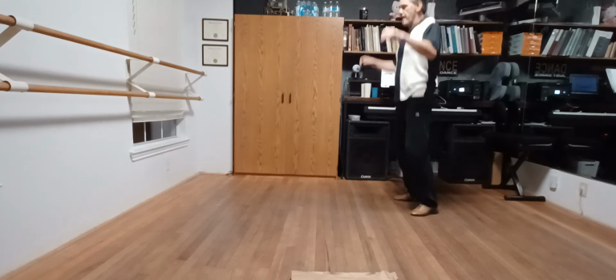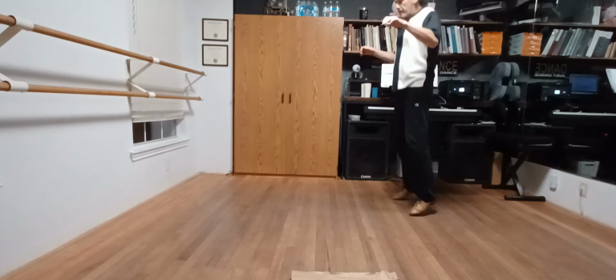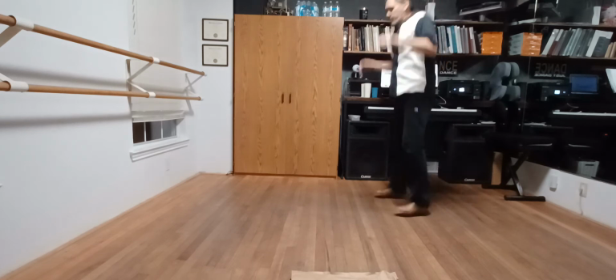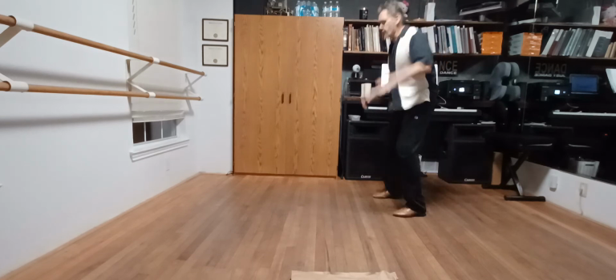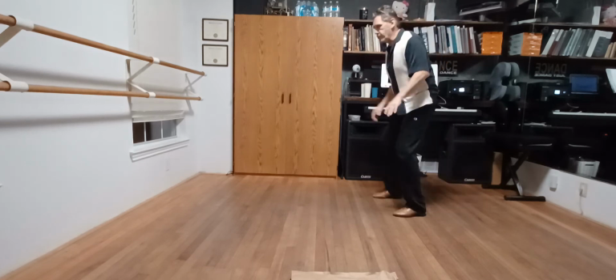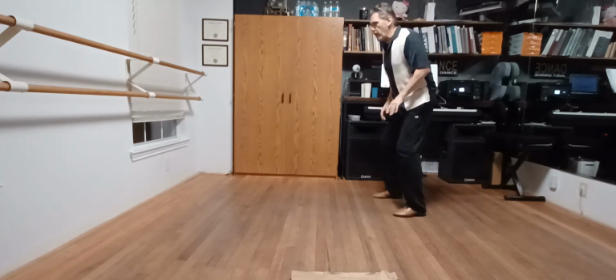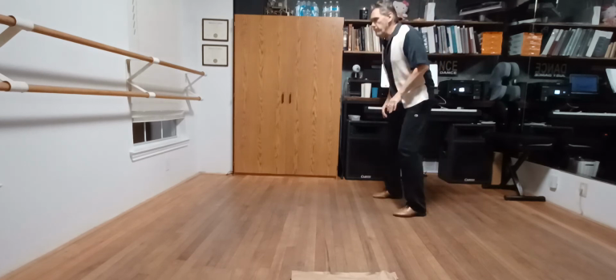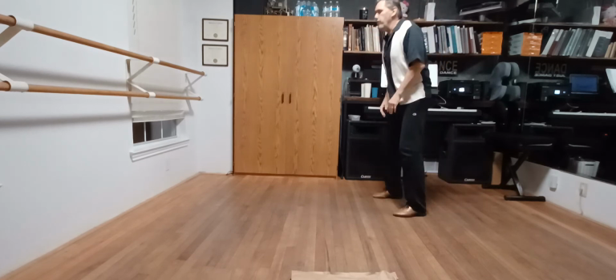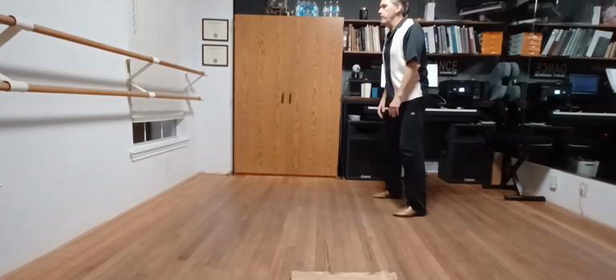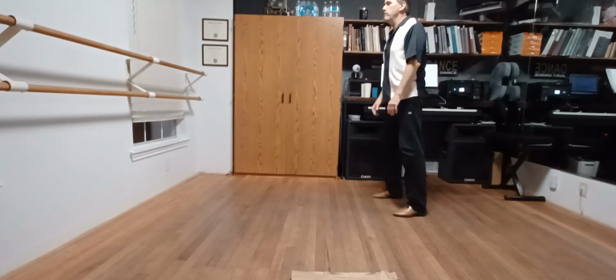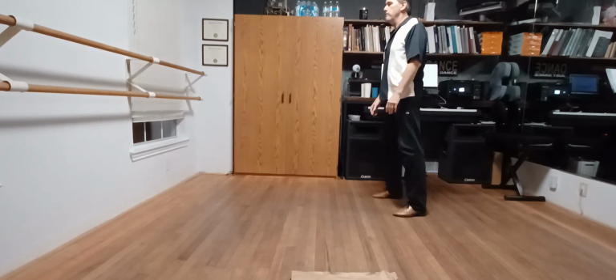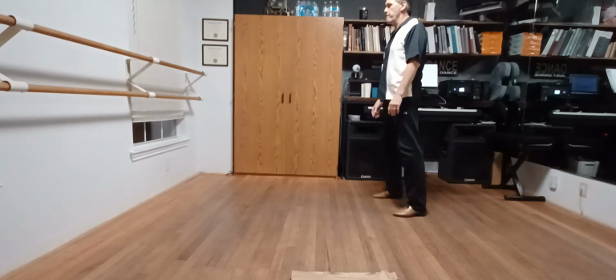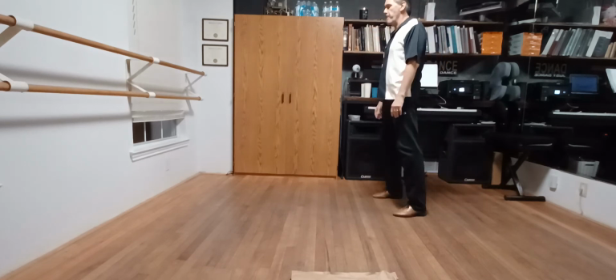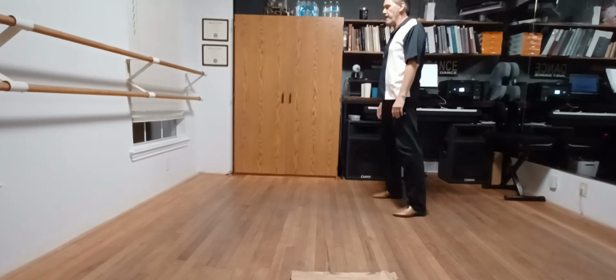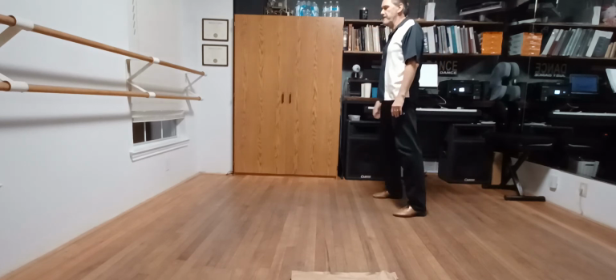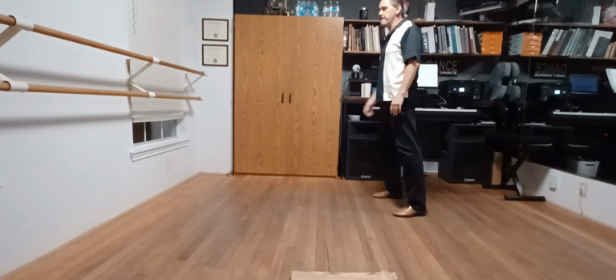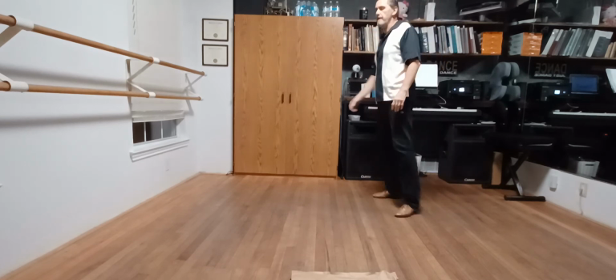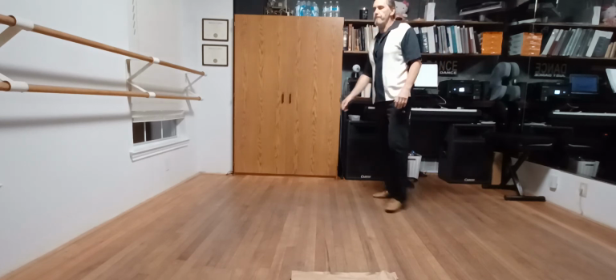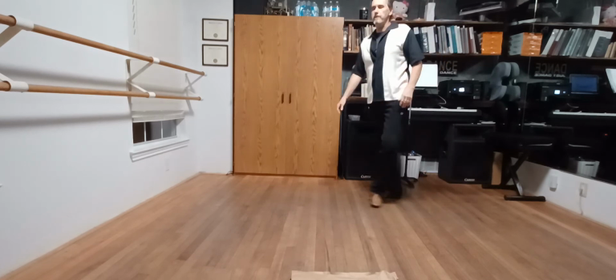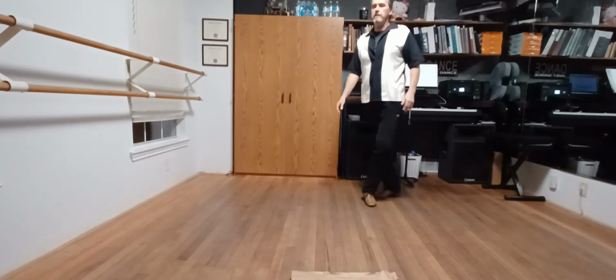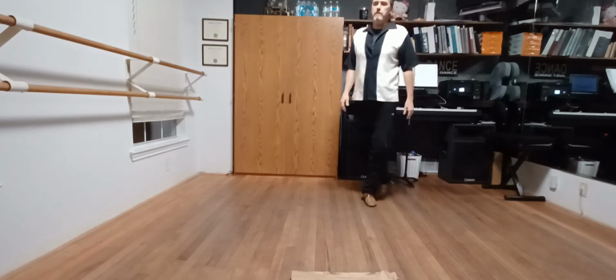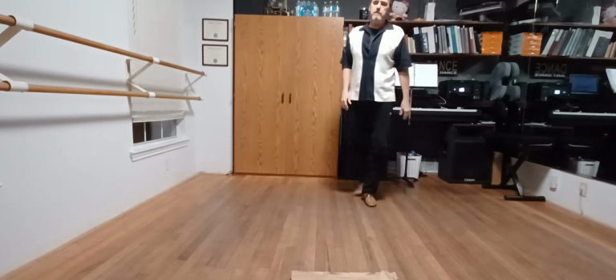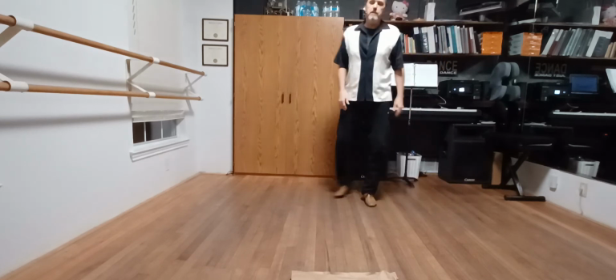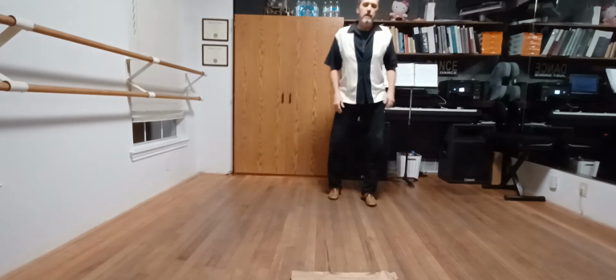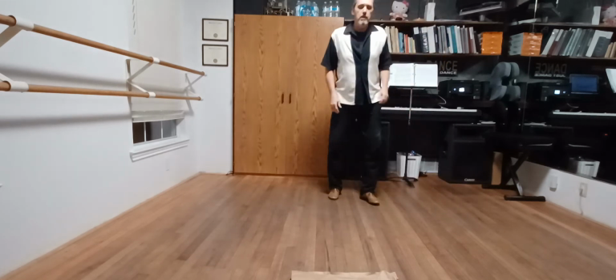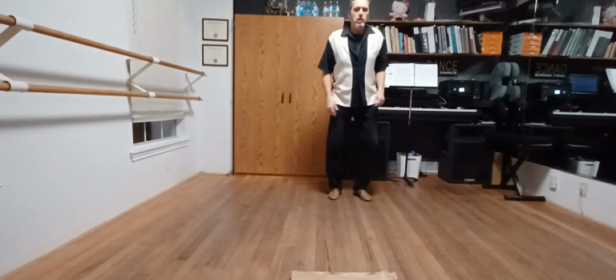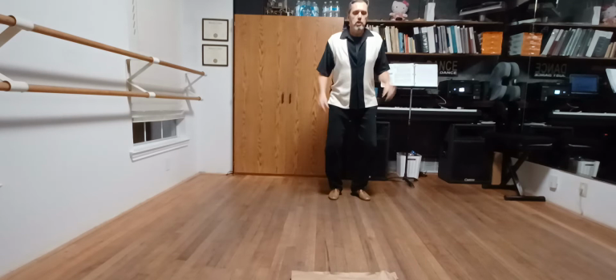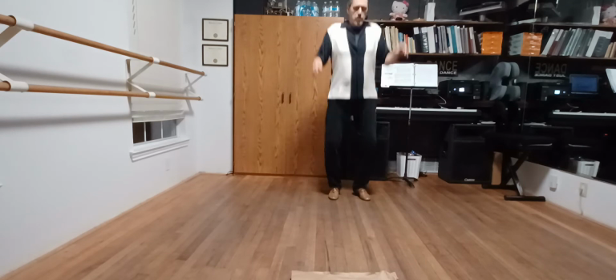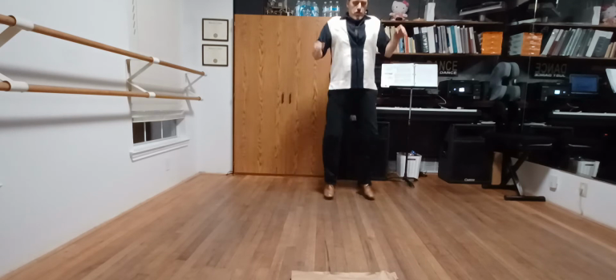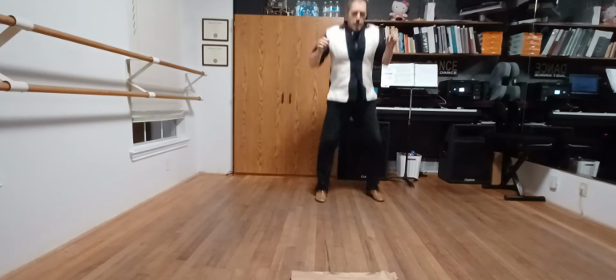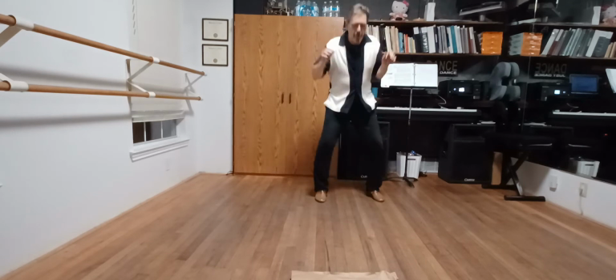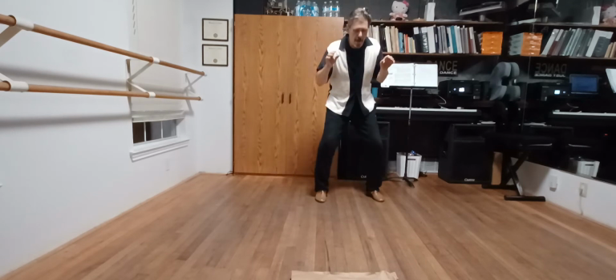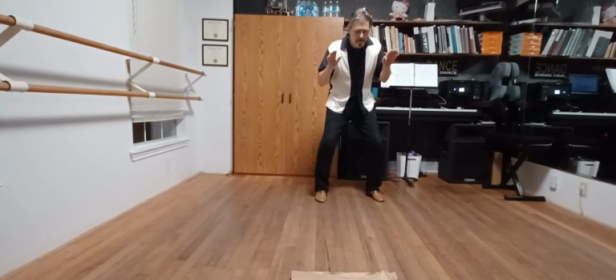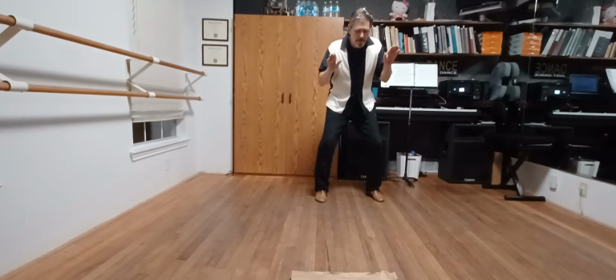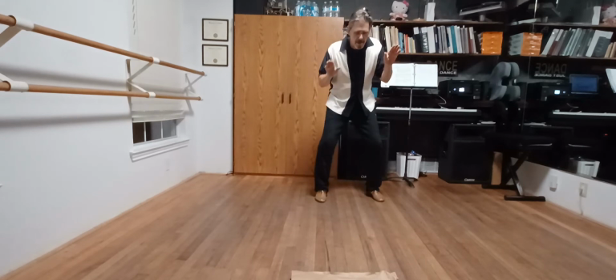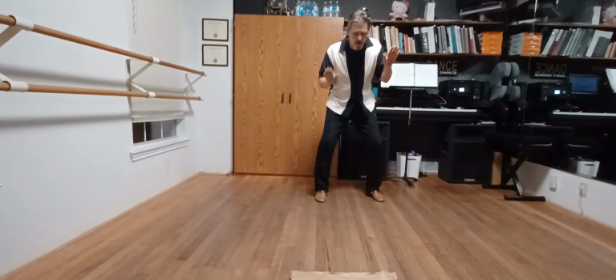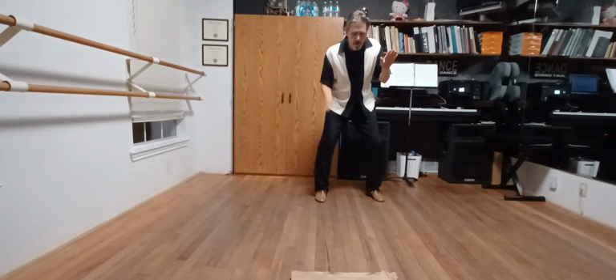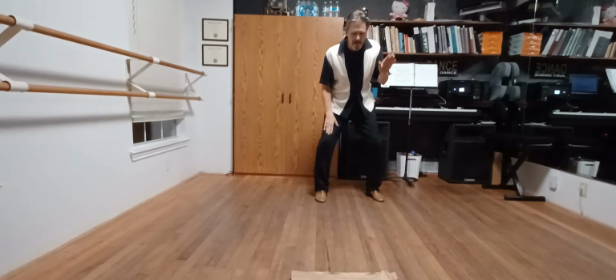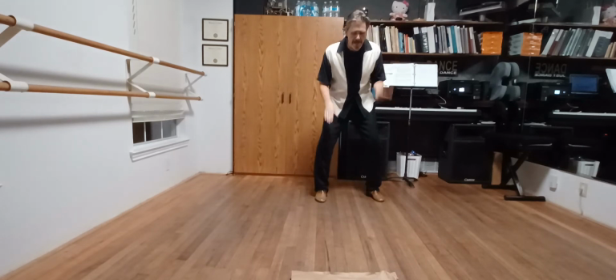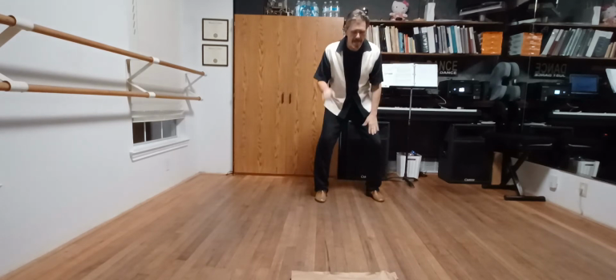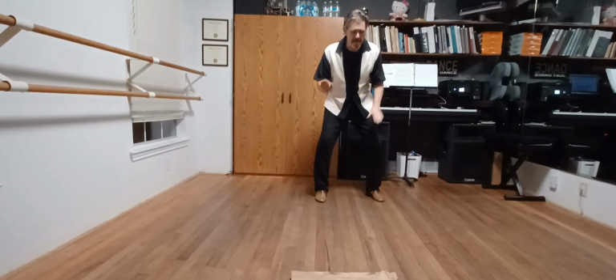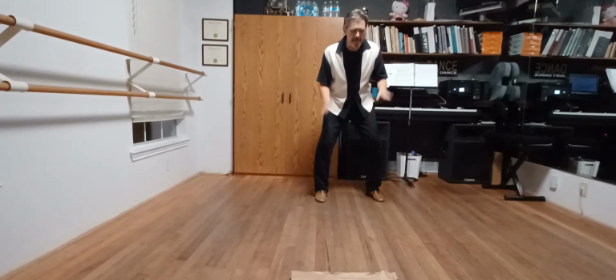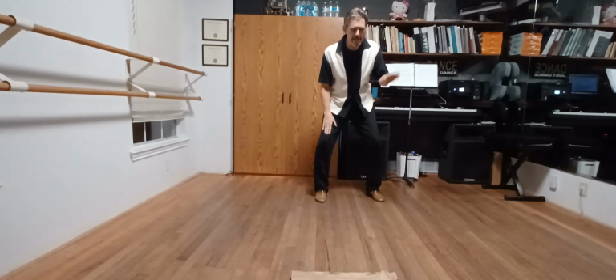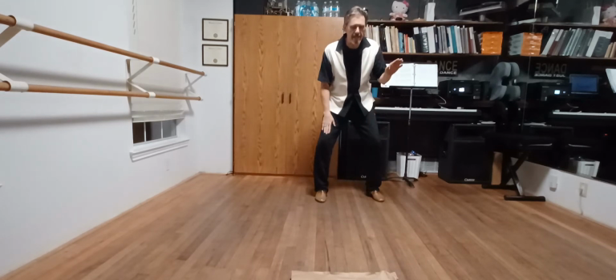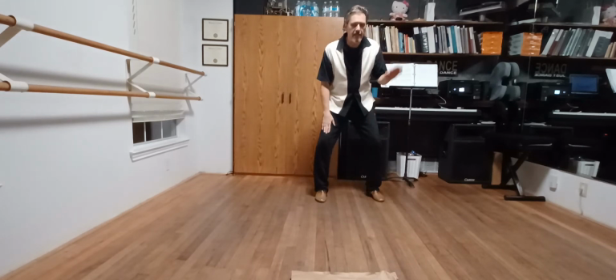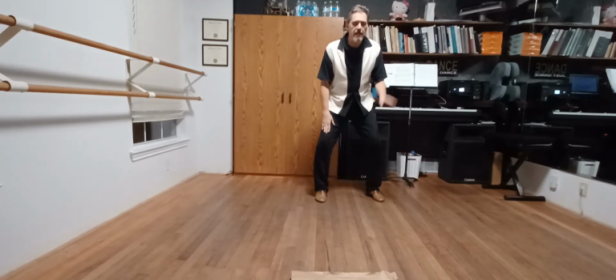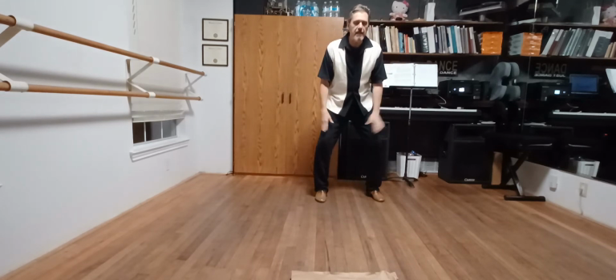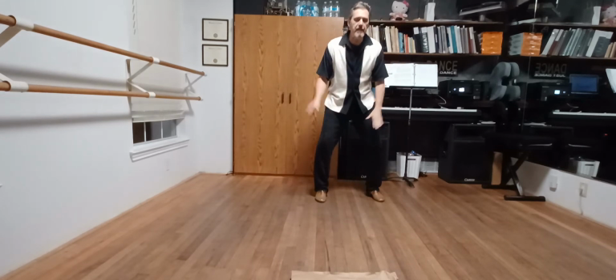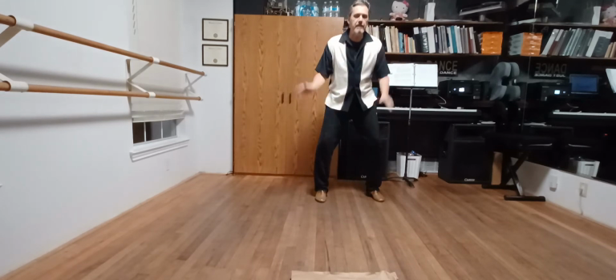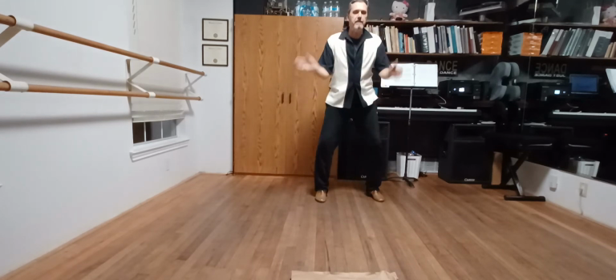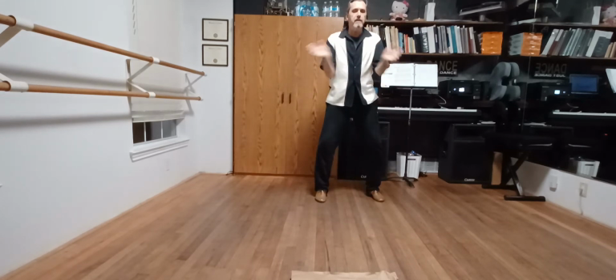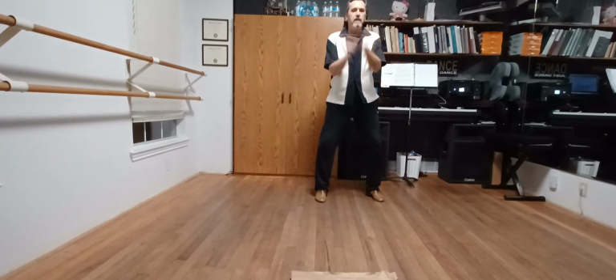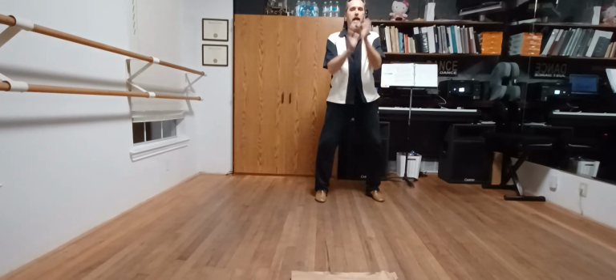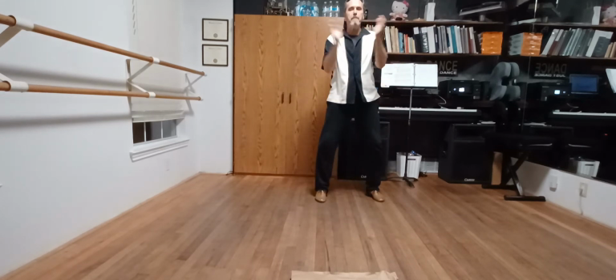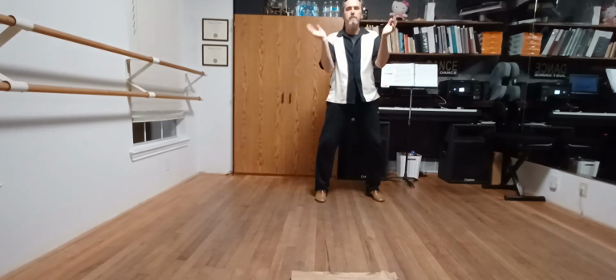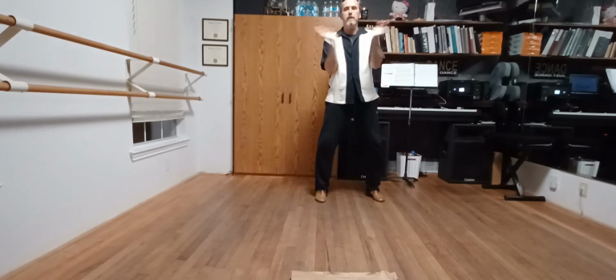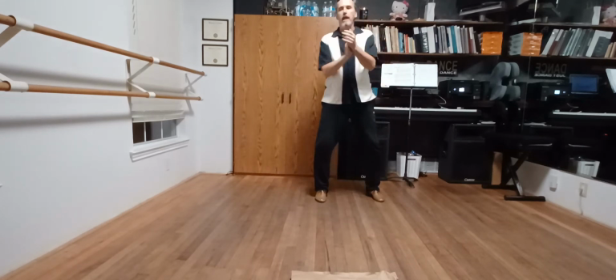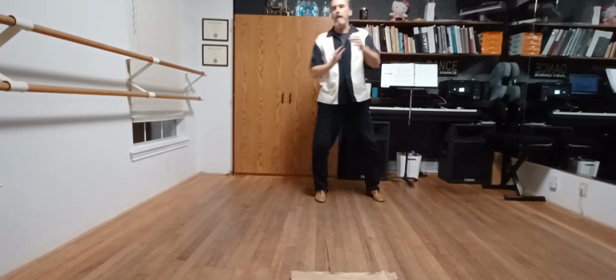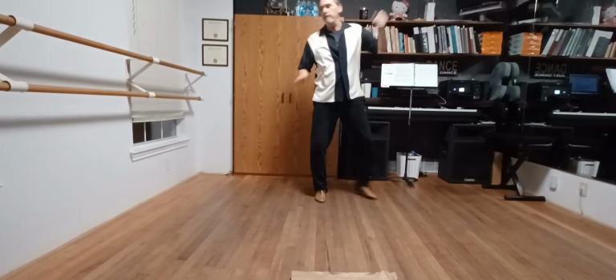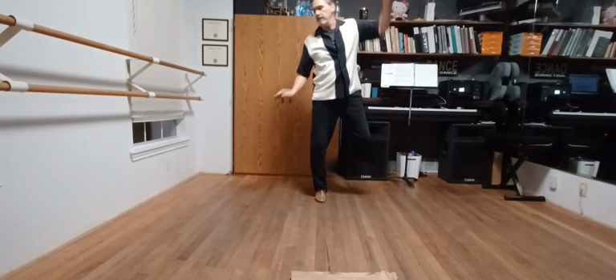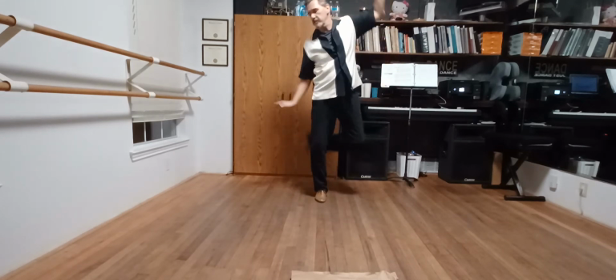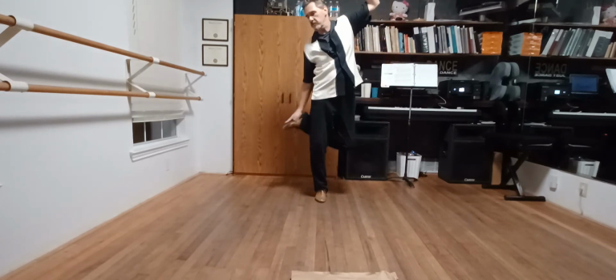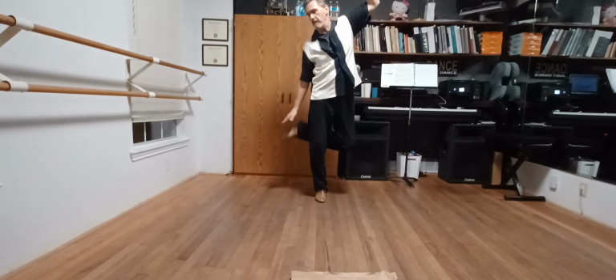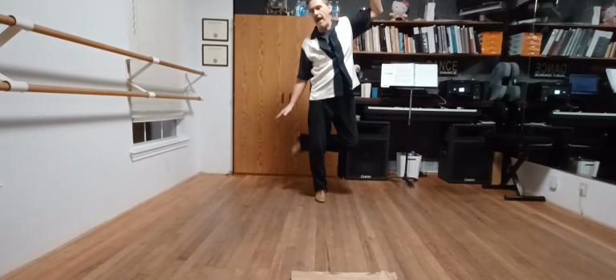That step is stomp, hit, hit, hit, hit, clap, clap, smack.